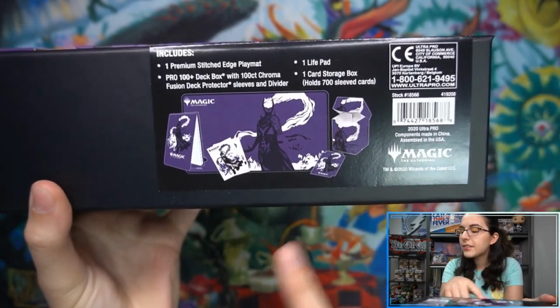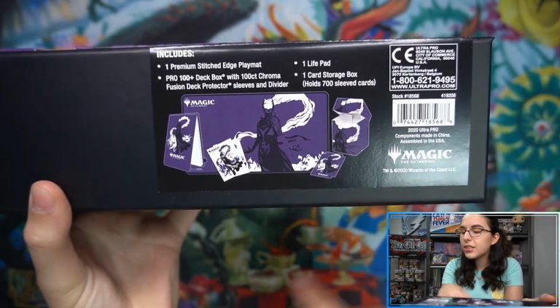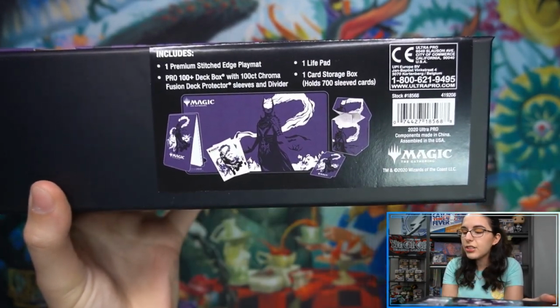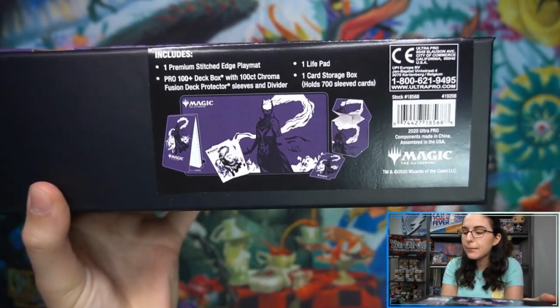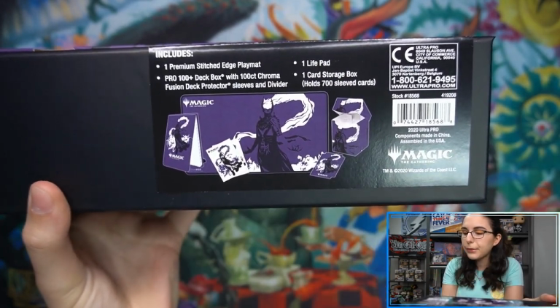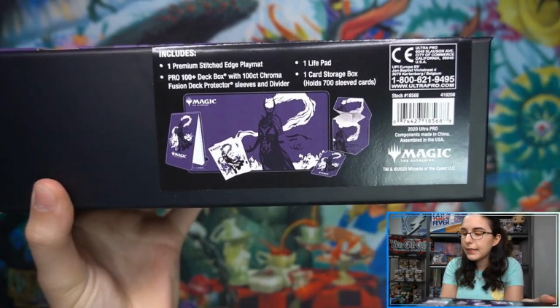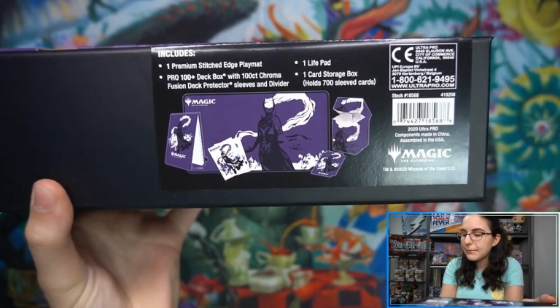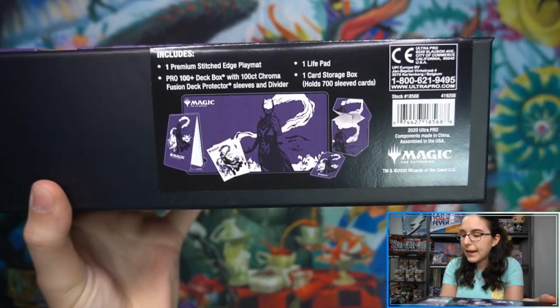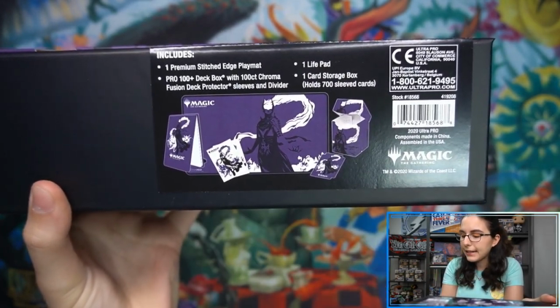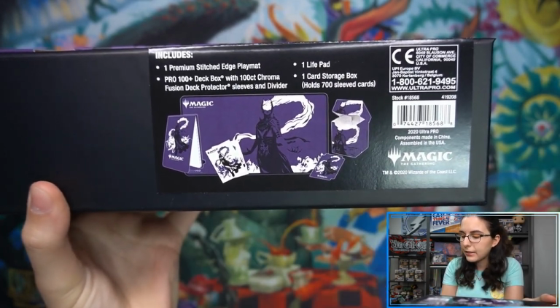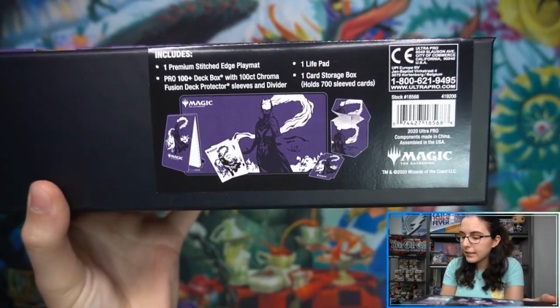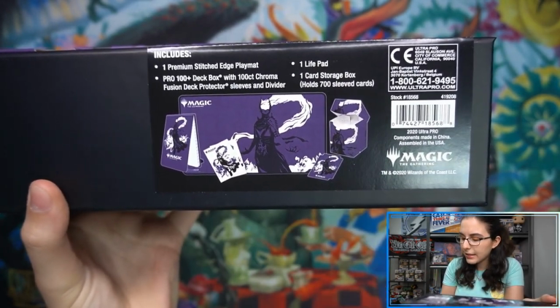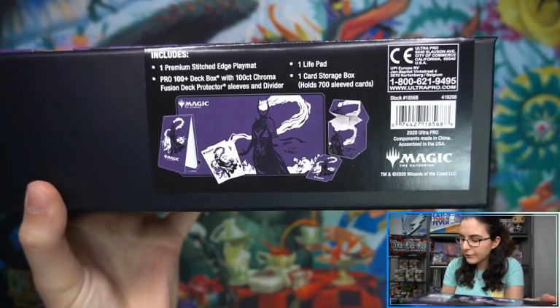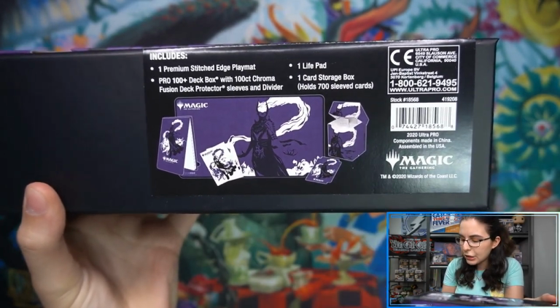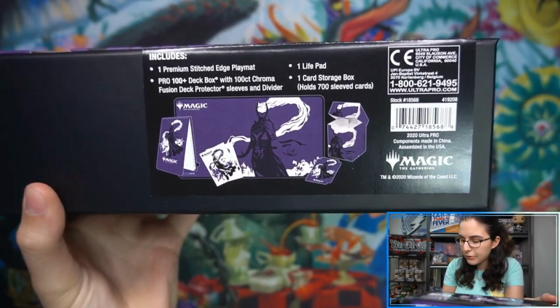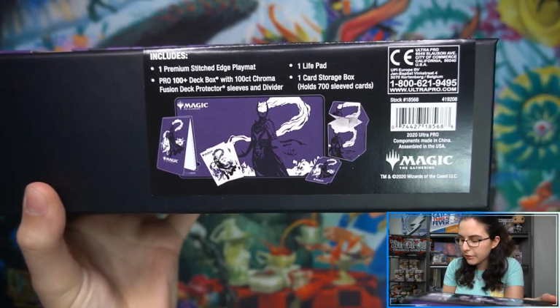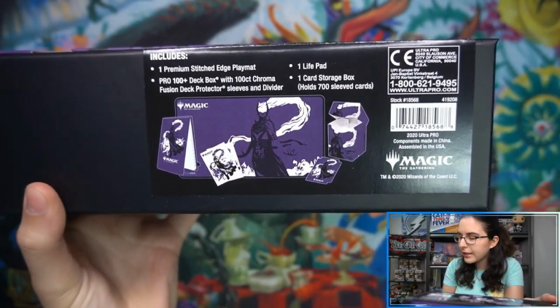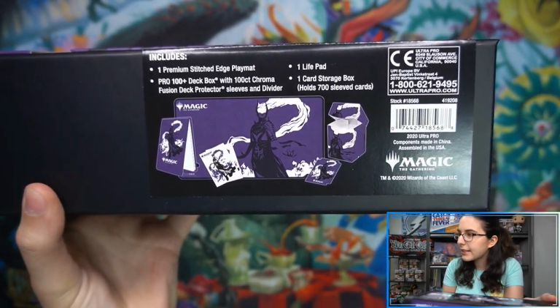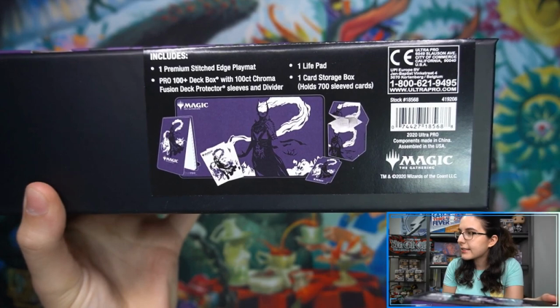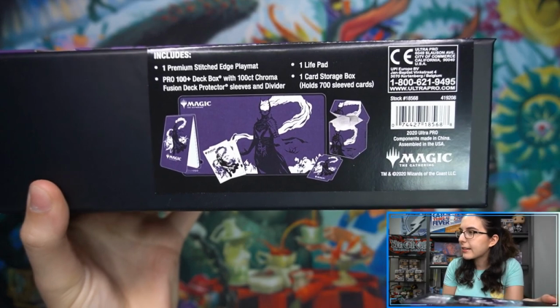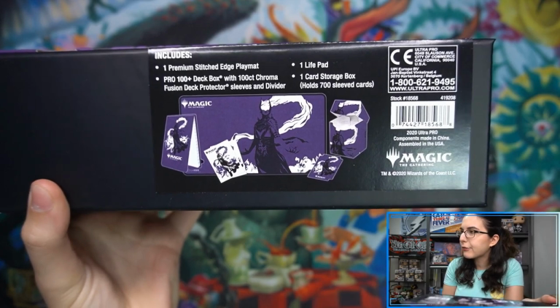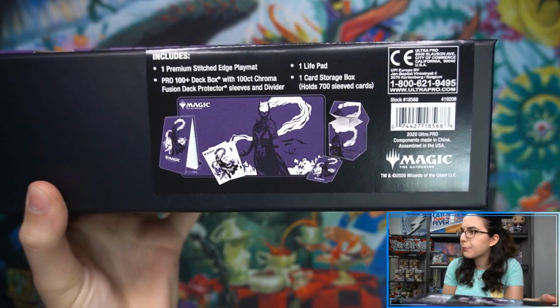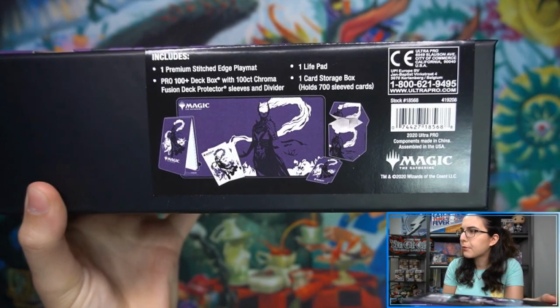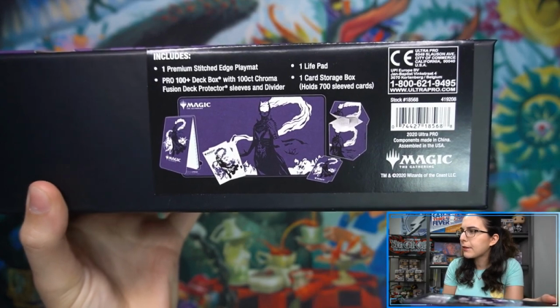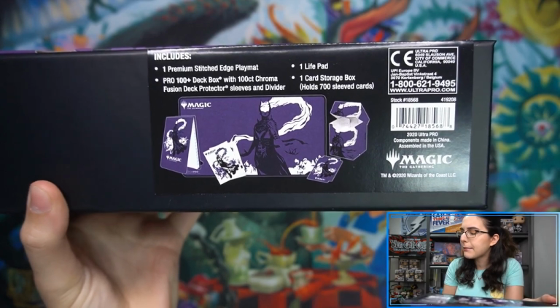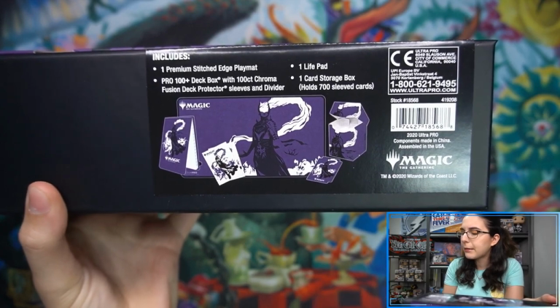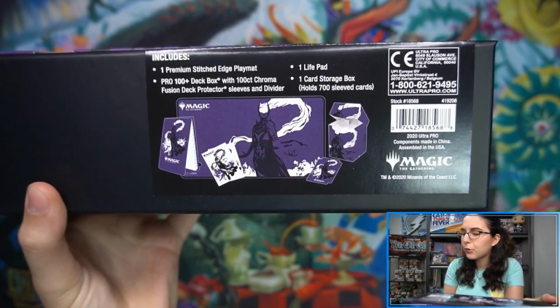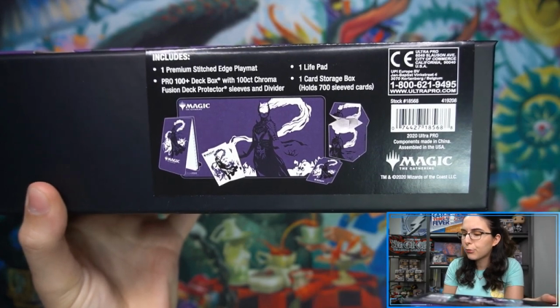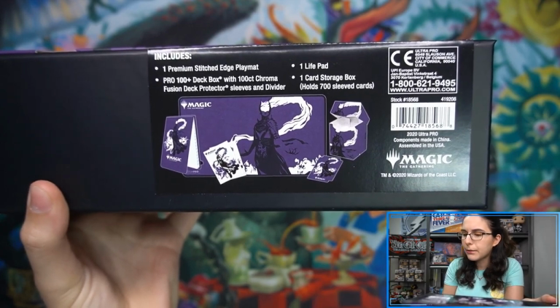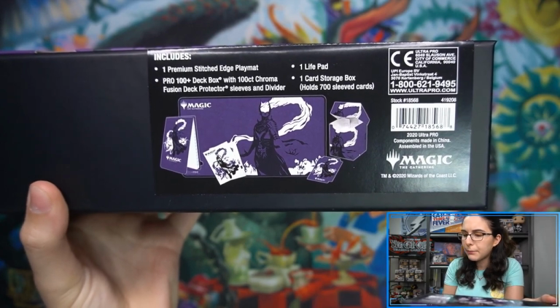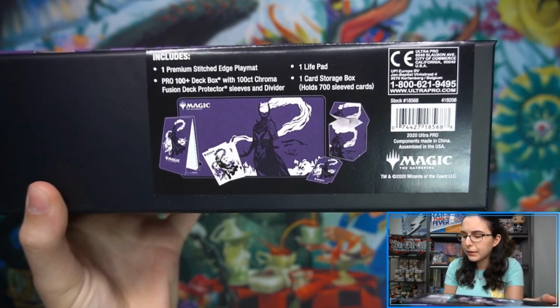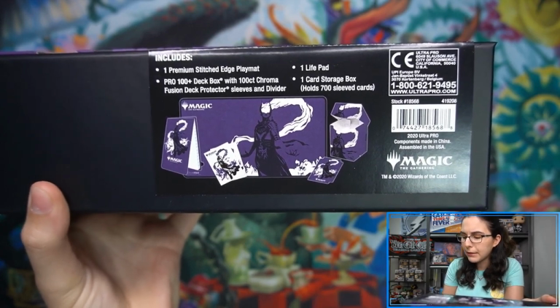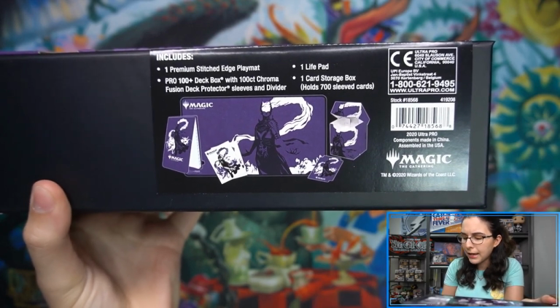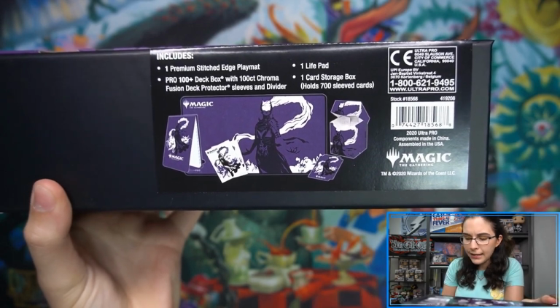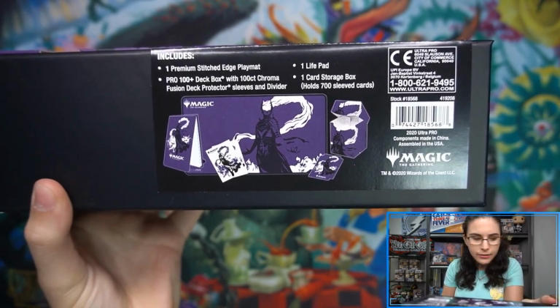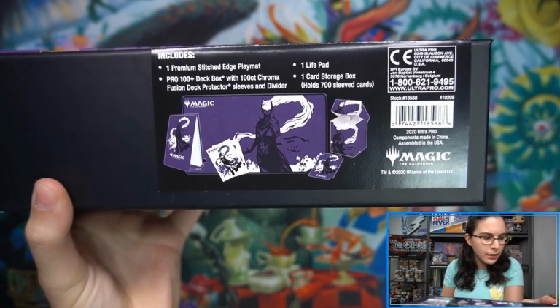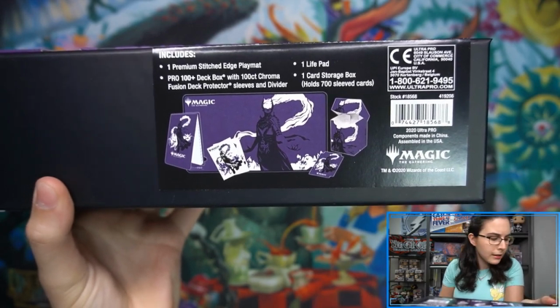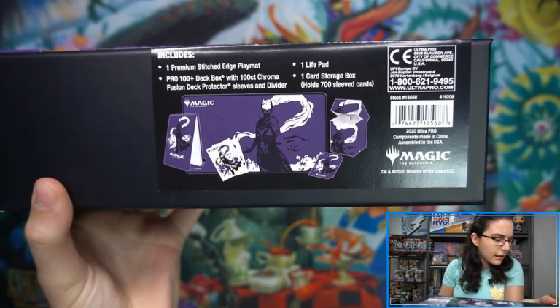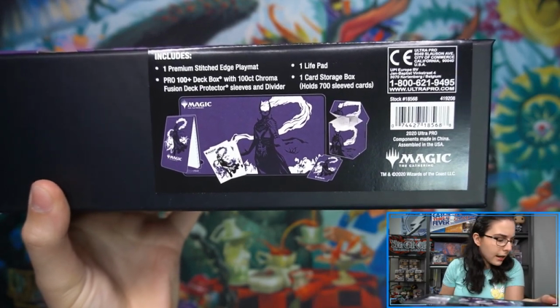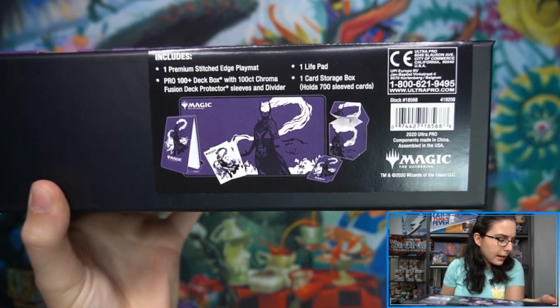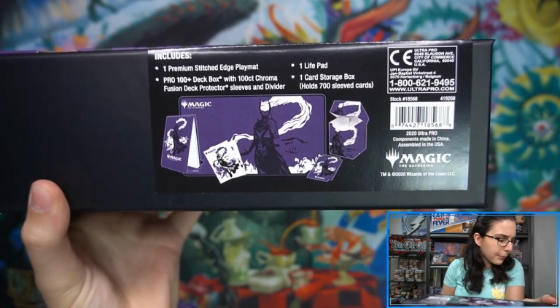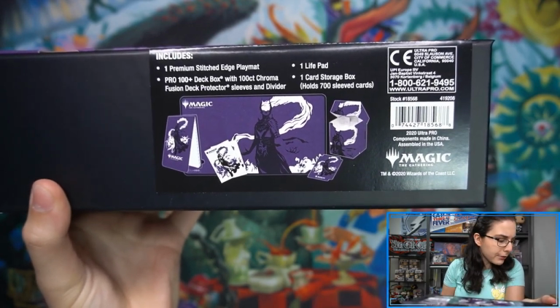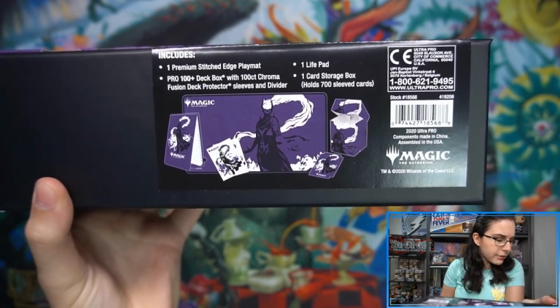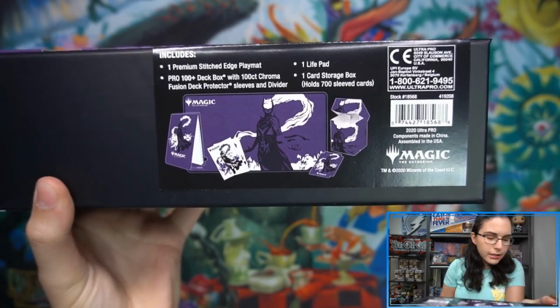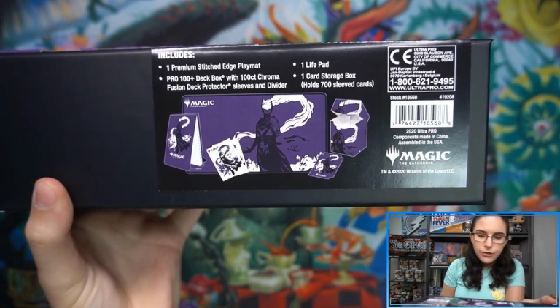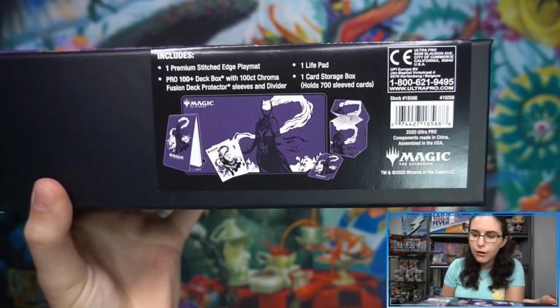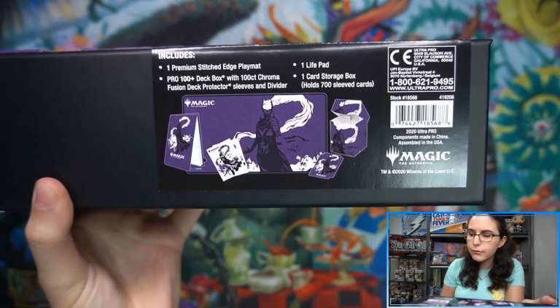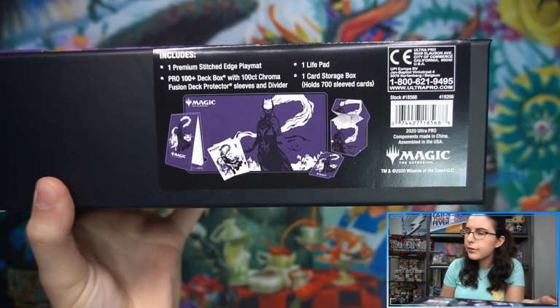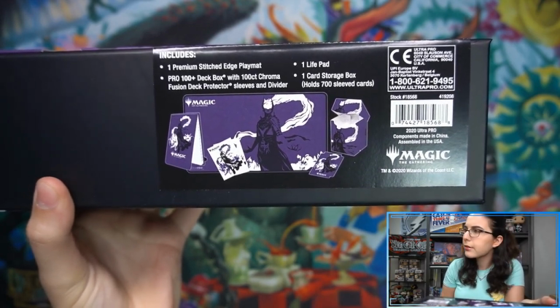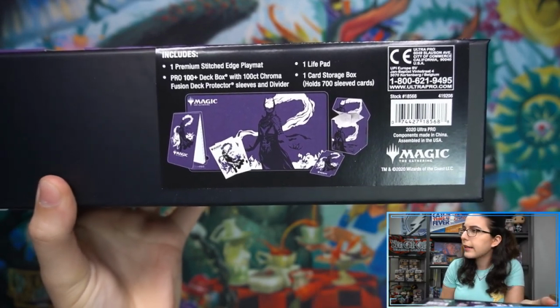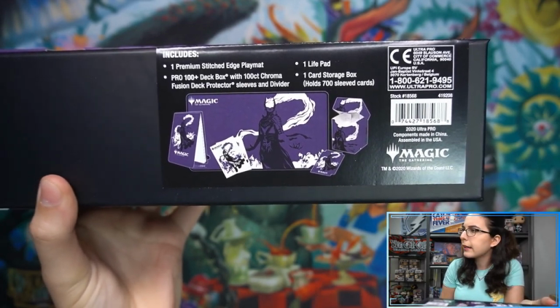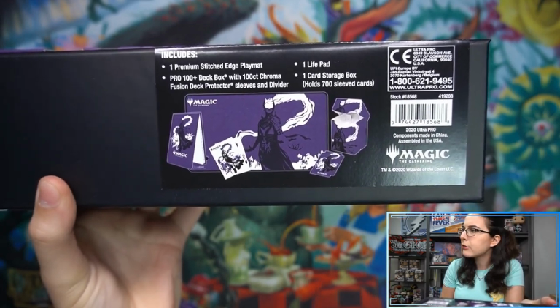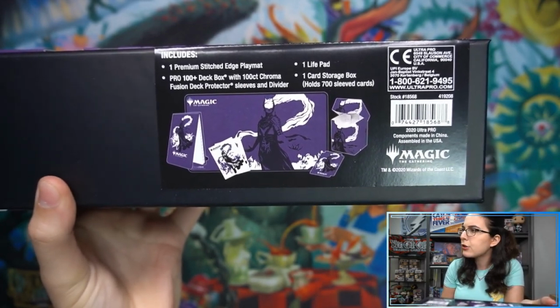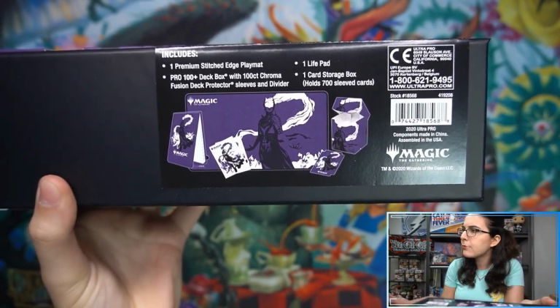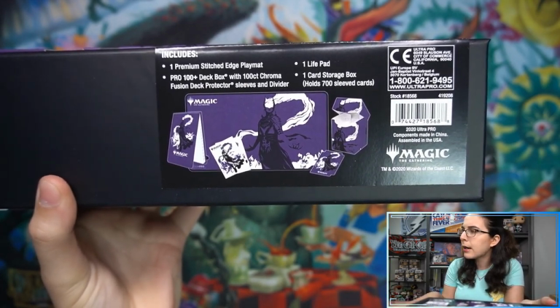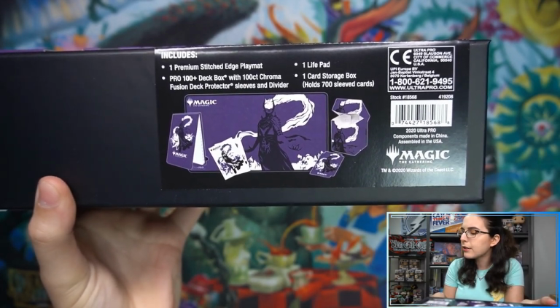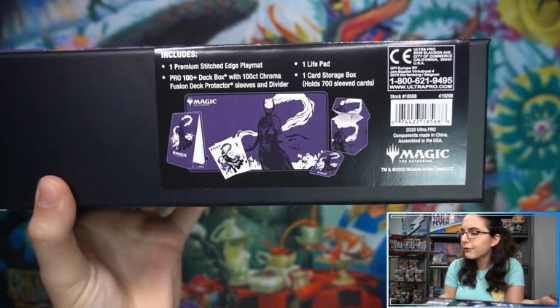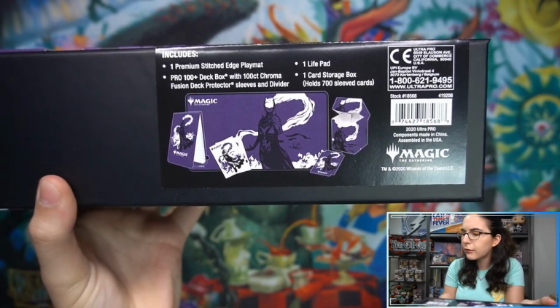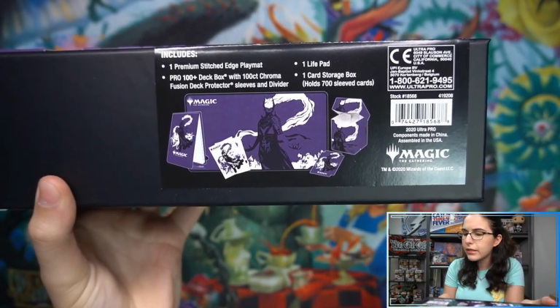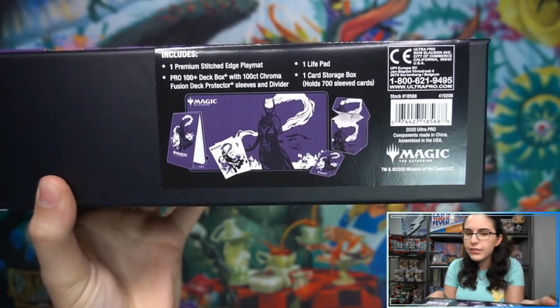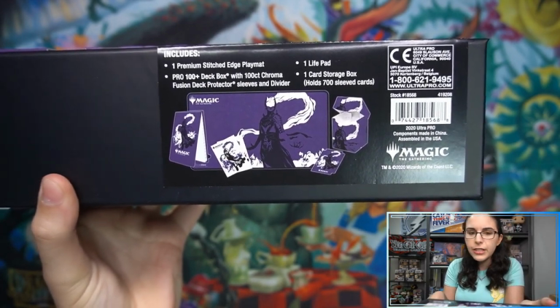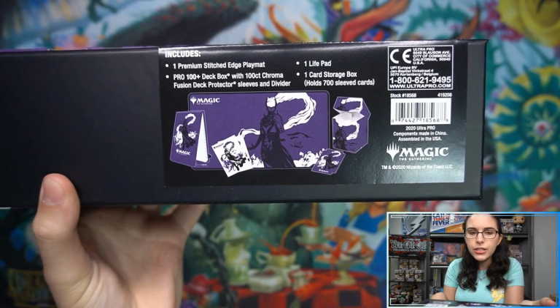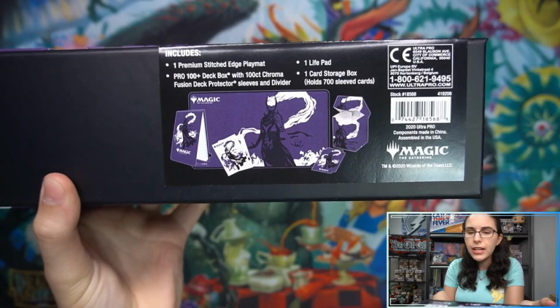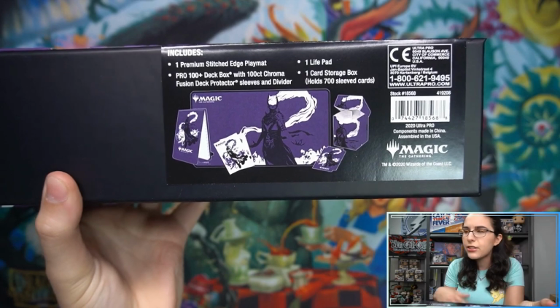Stitched edge play mat — I know that's kind of a newer thing for premium play mats. I personally don't care too much for stitched edges.